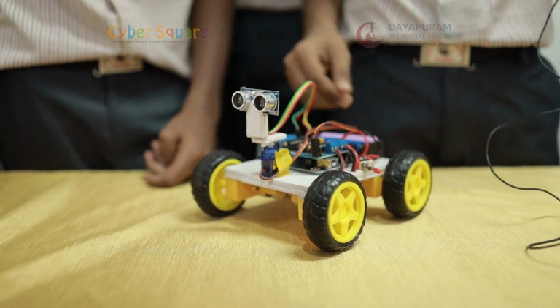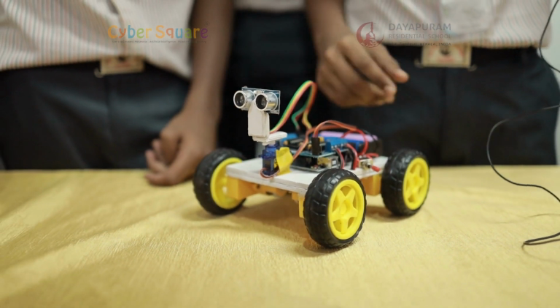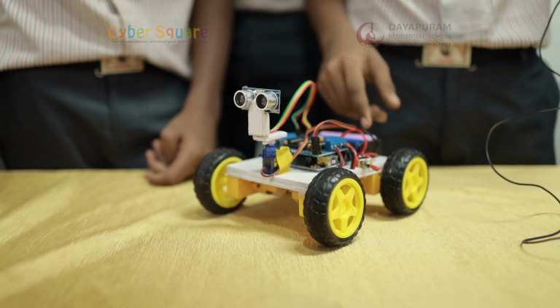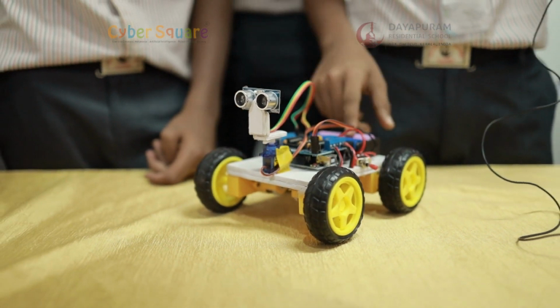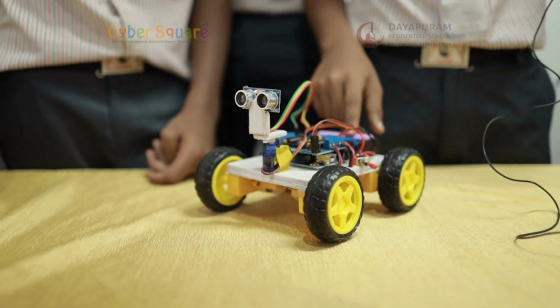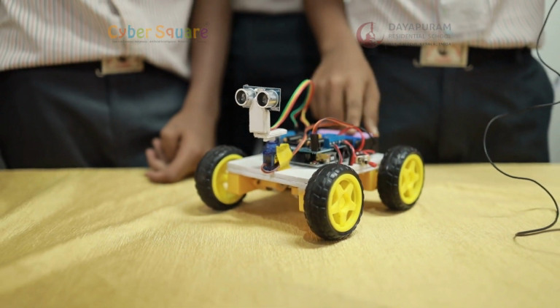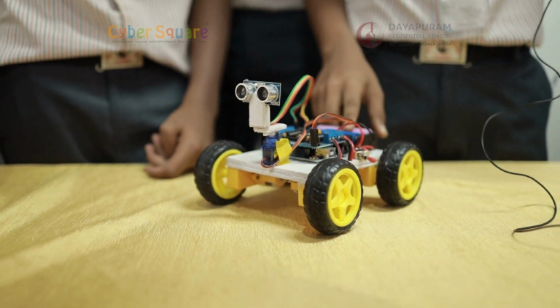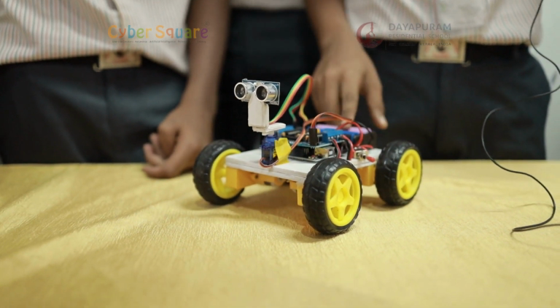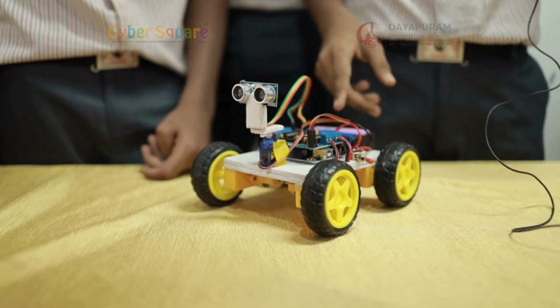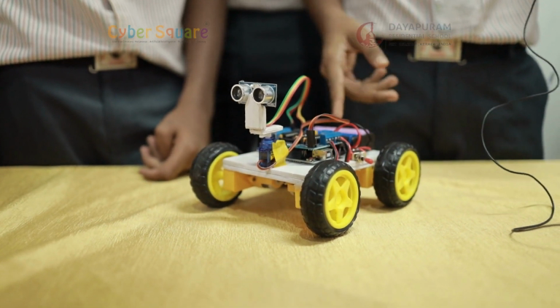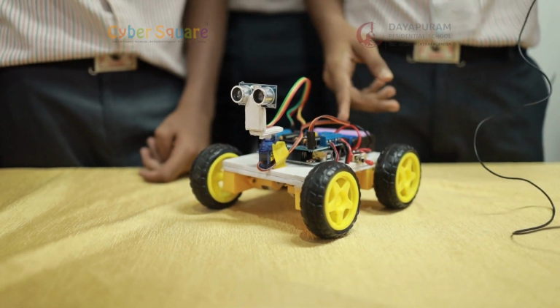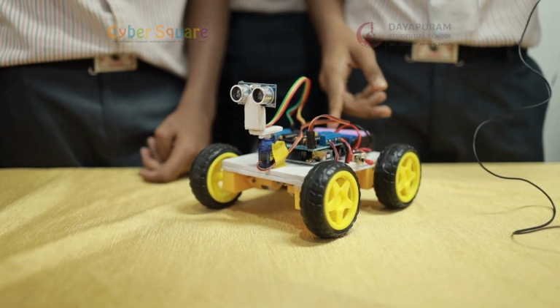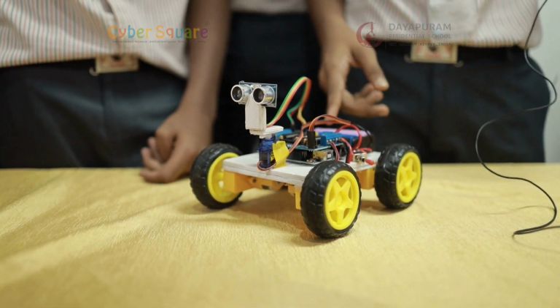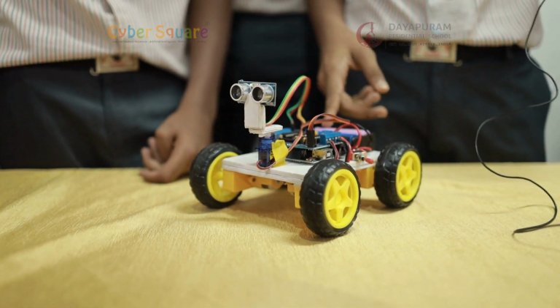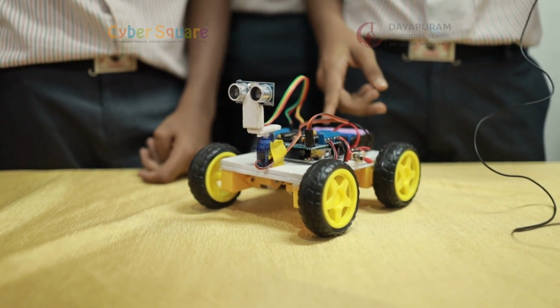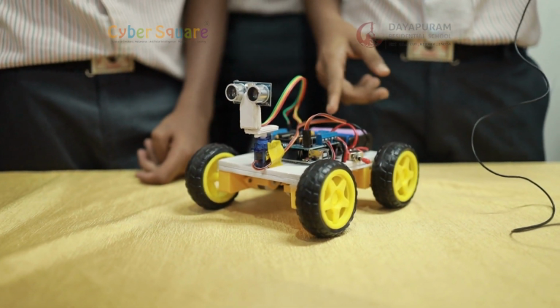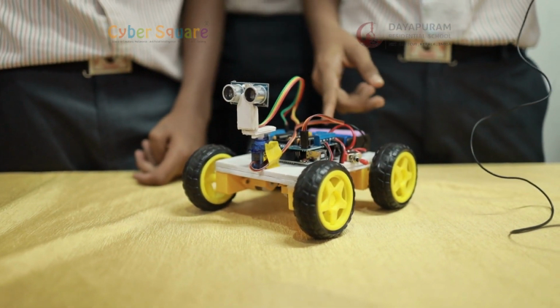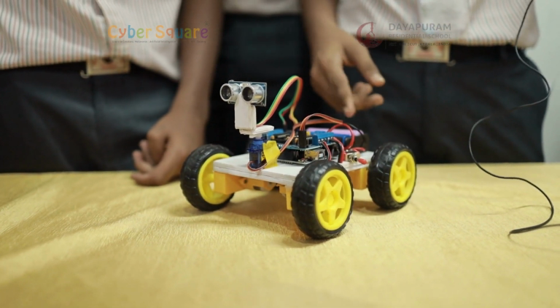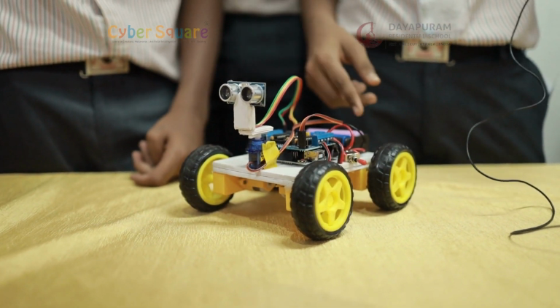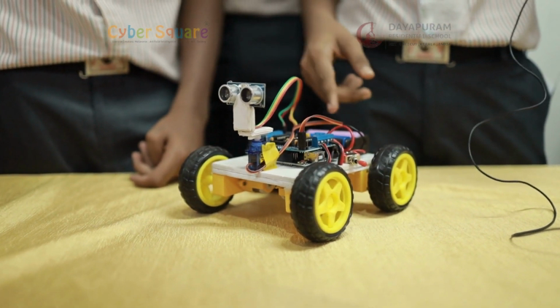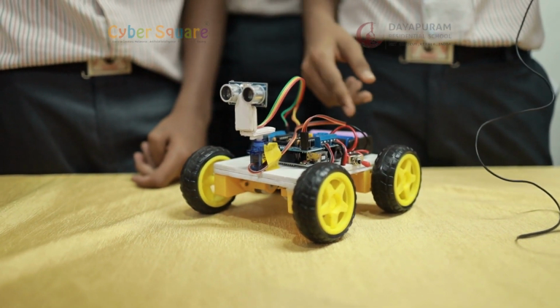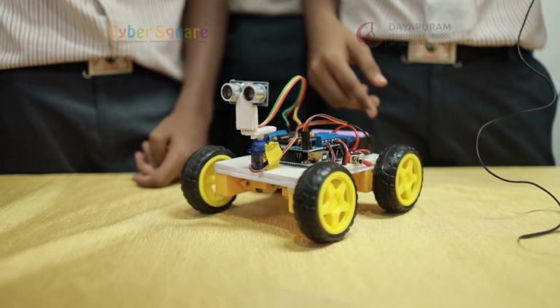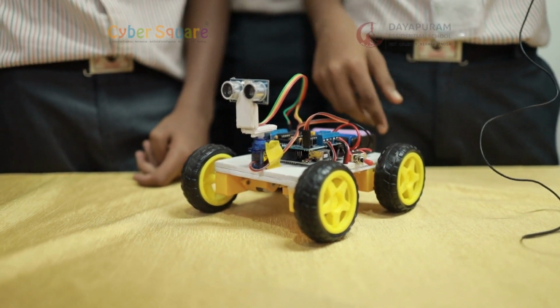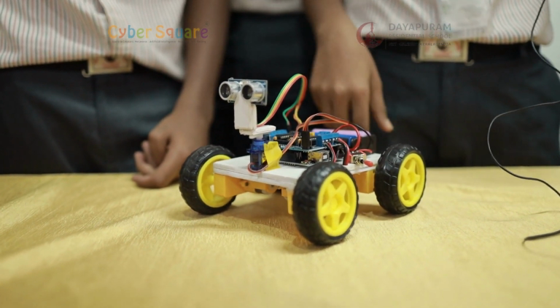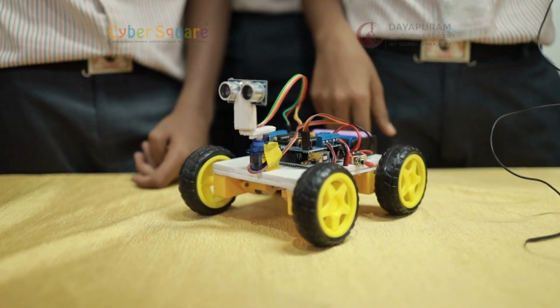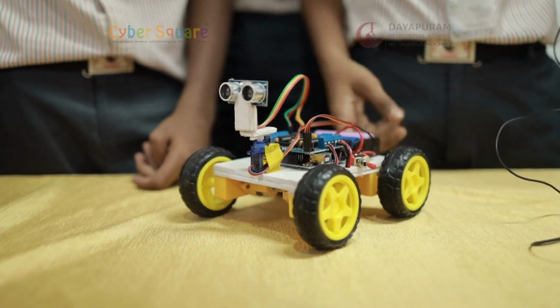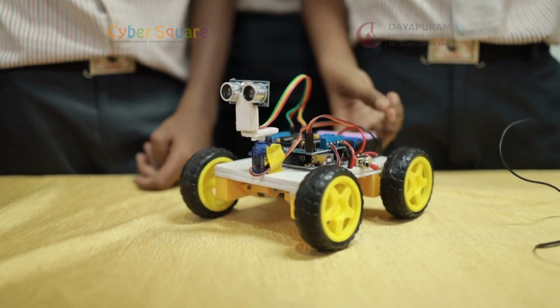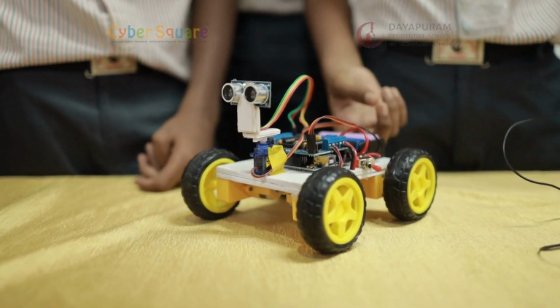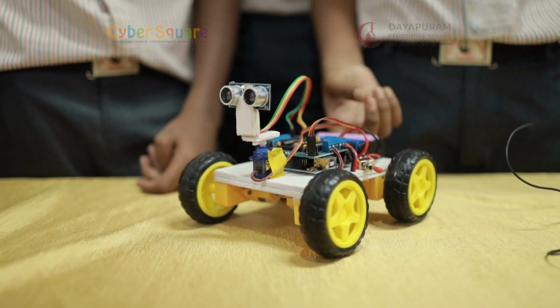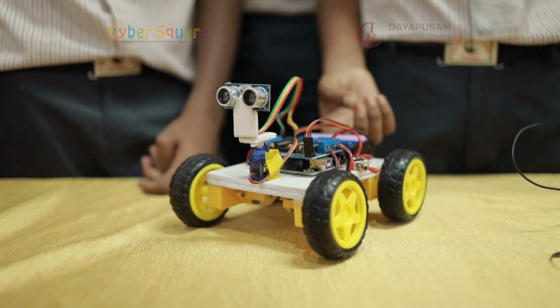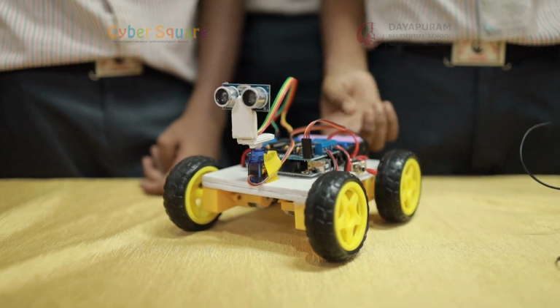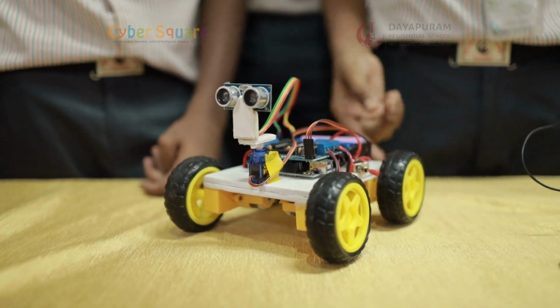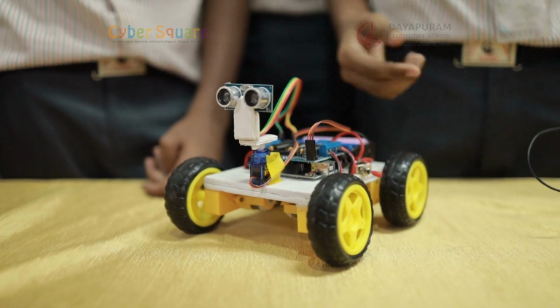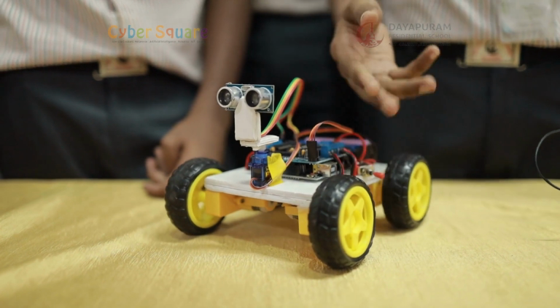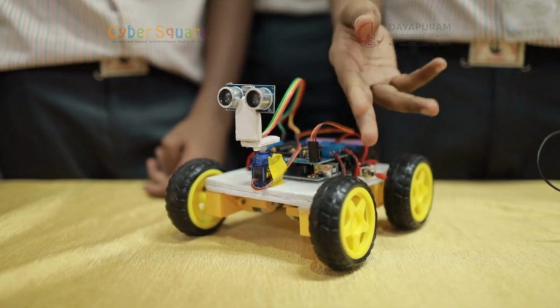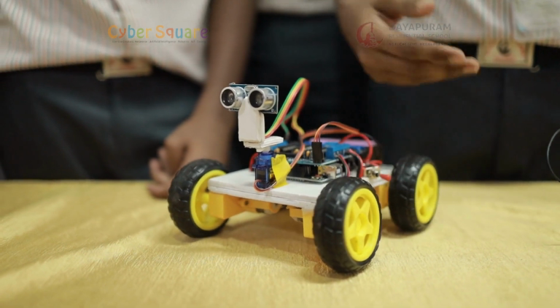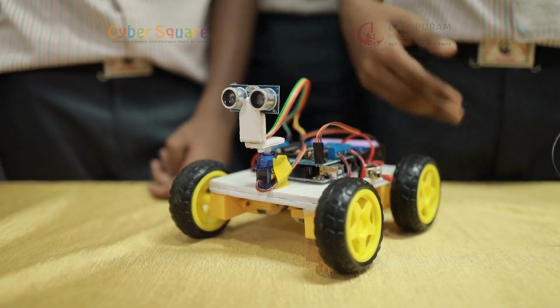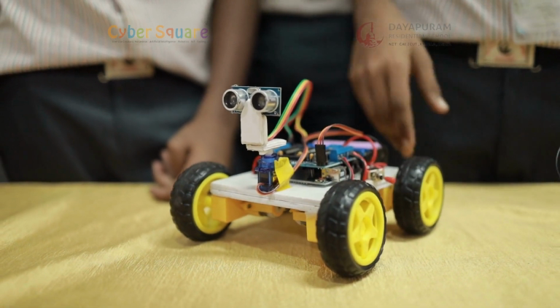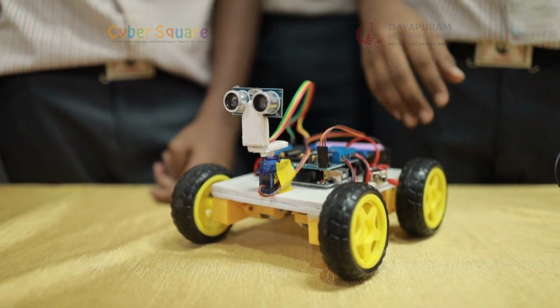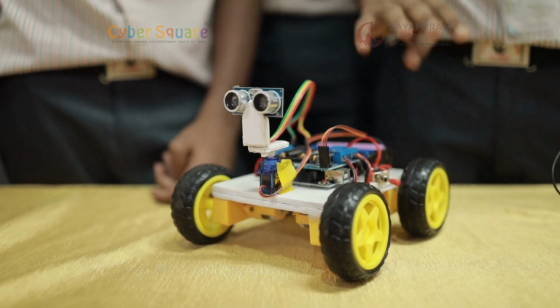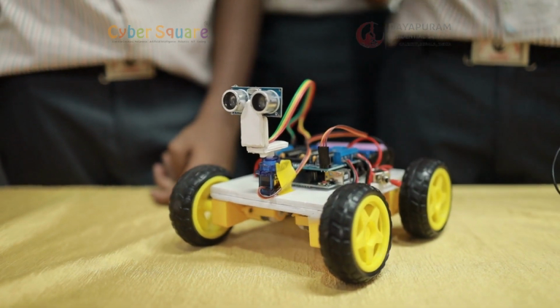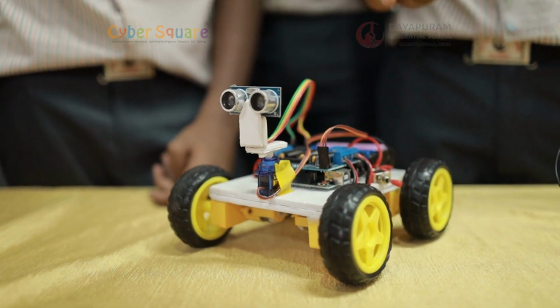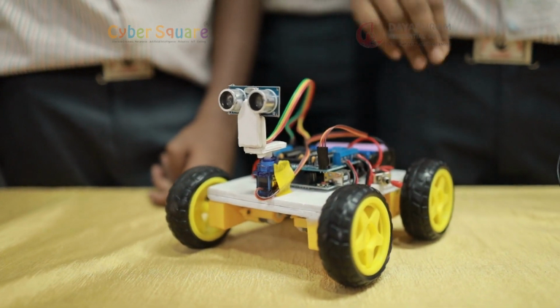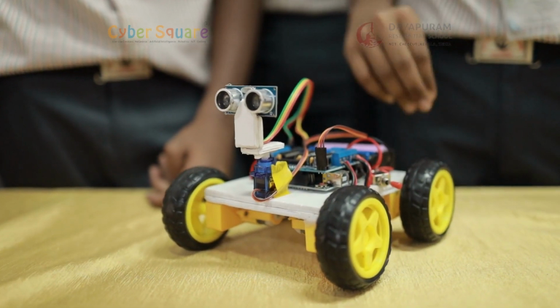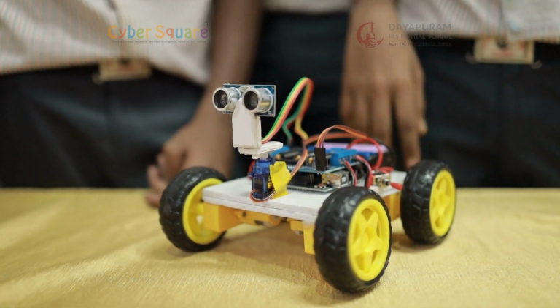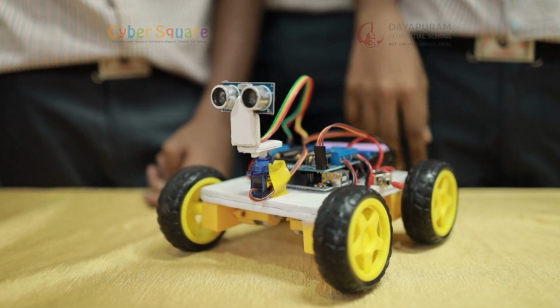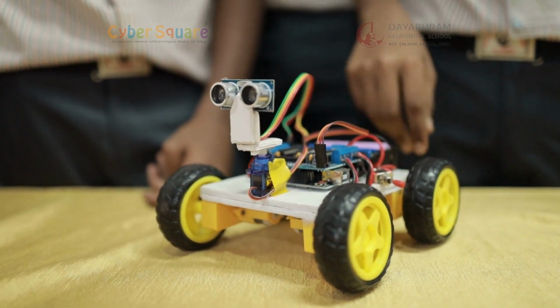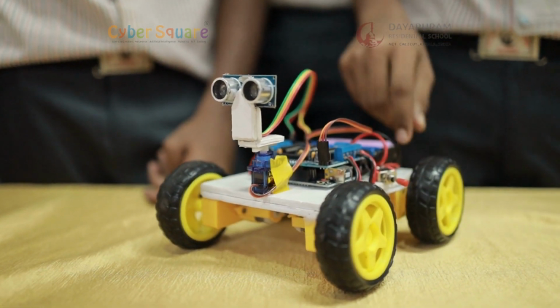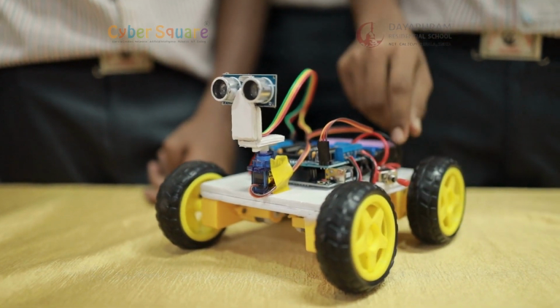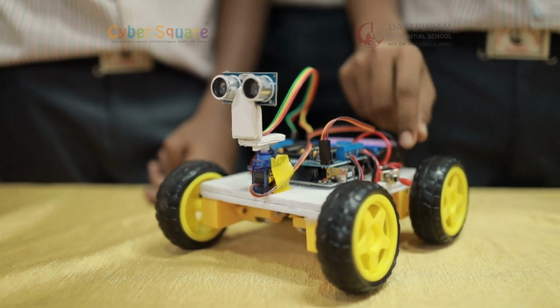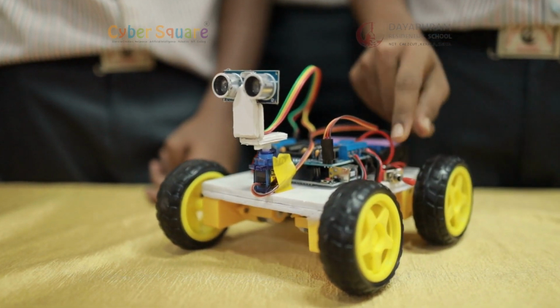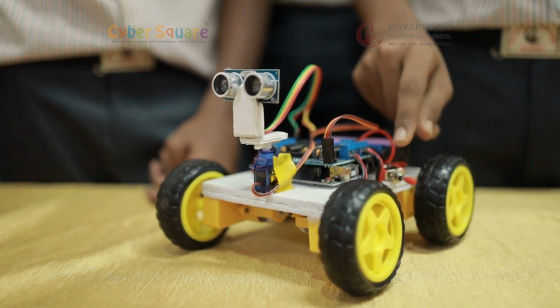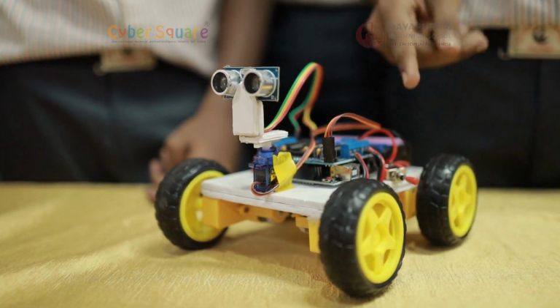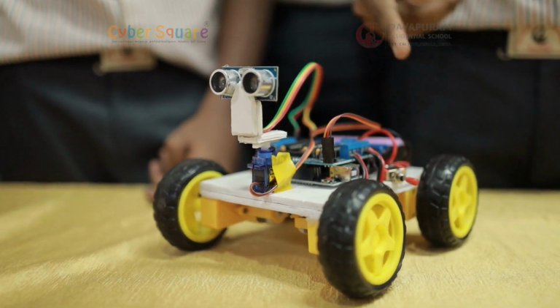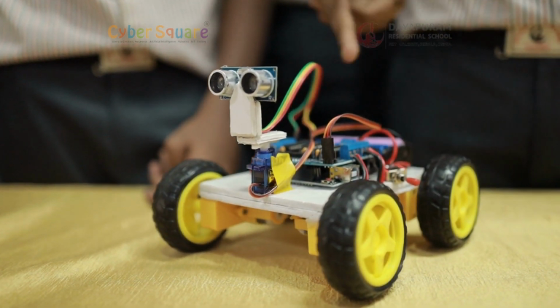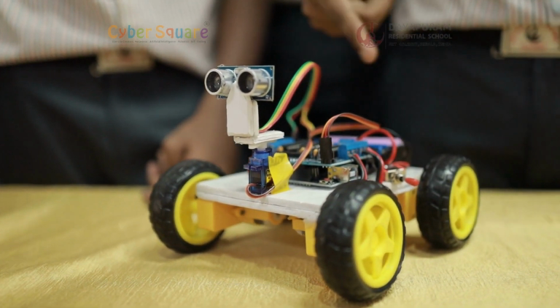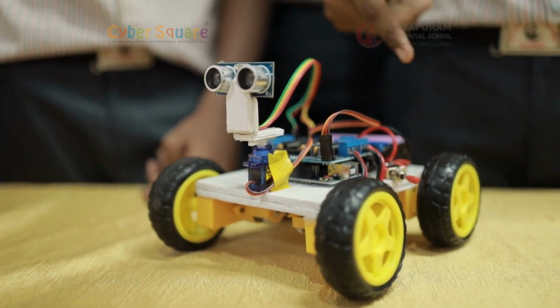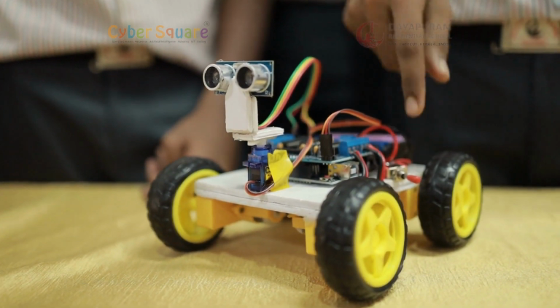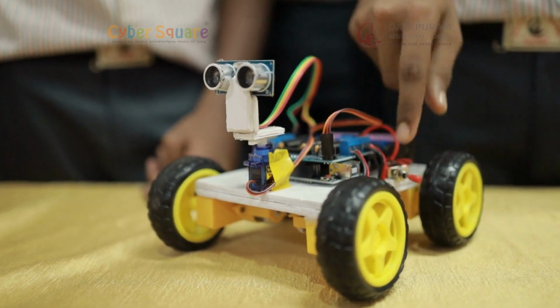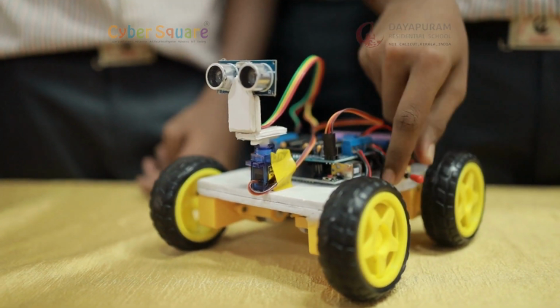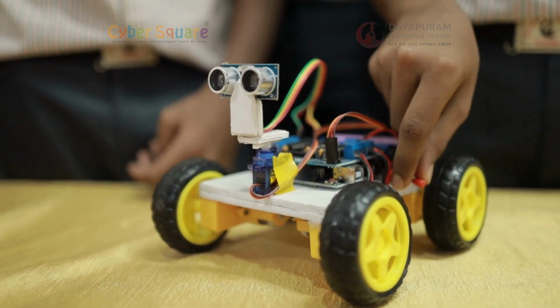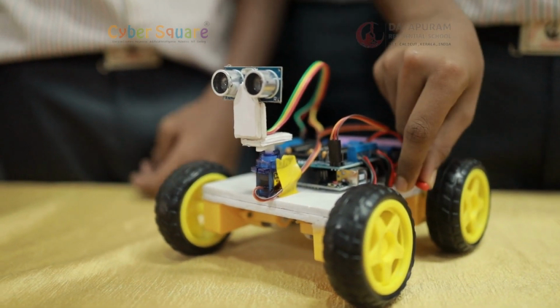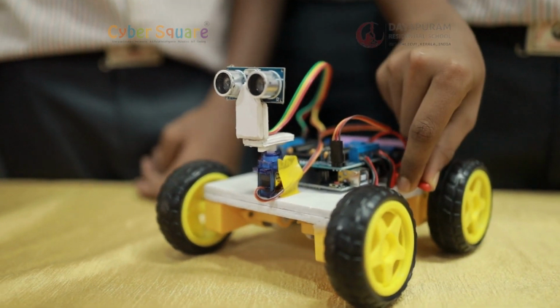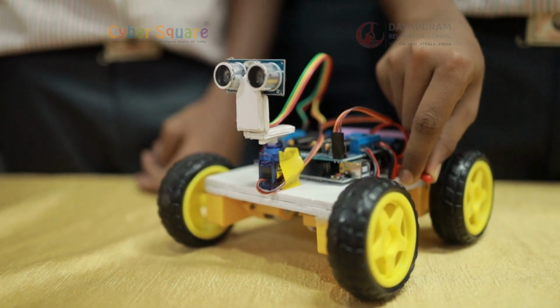This is an obstacle avoiding car. It avoids obstacles in its path and moves away from them. This is an Arduino-based project.